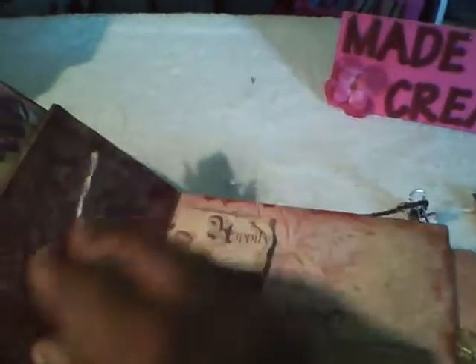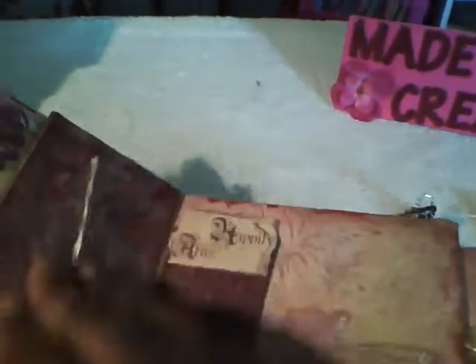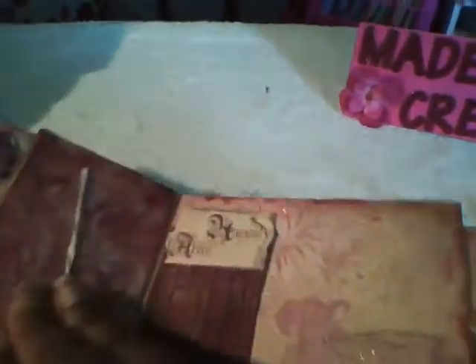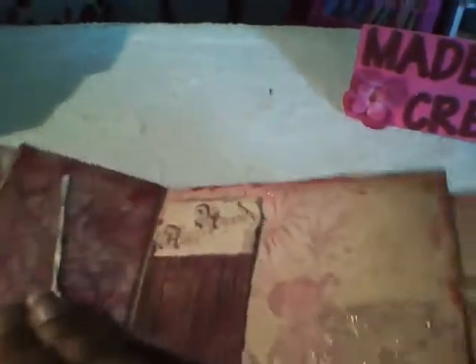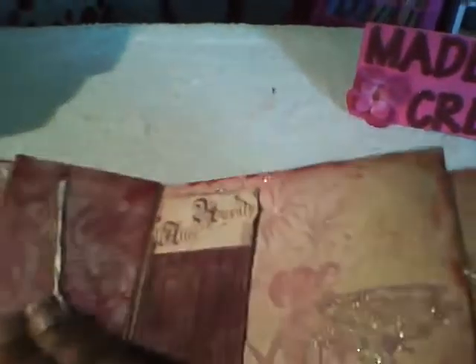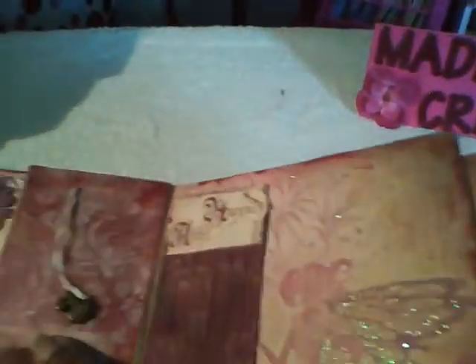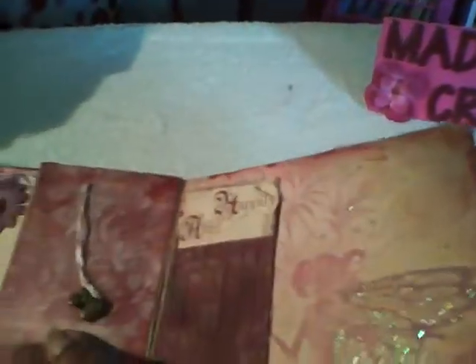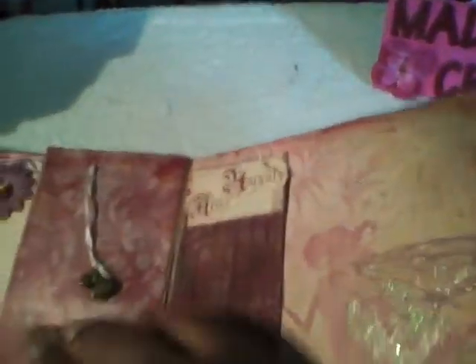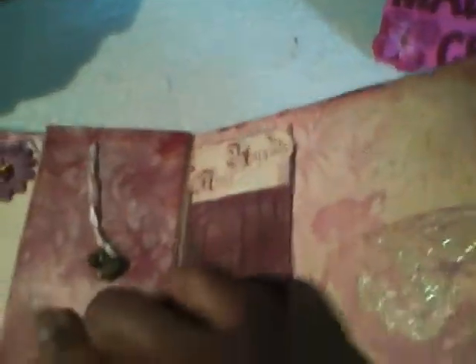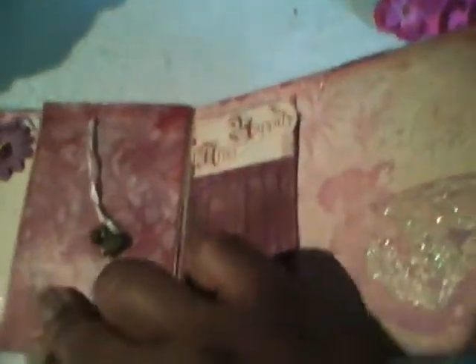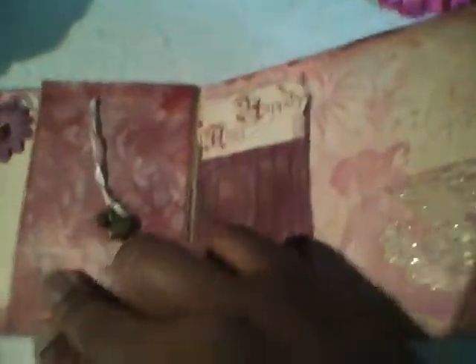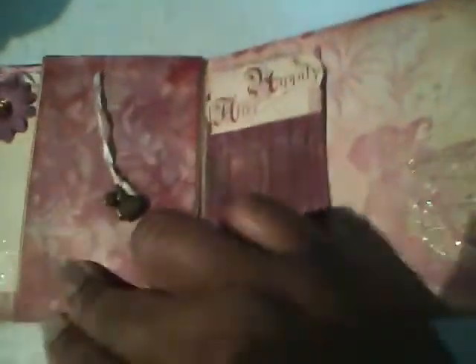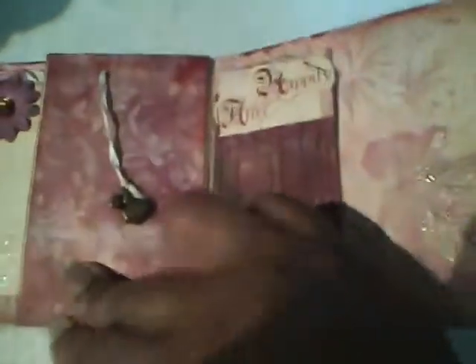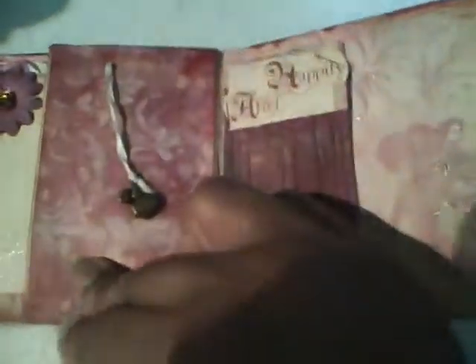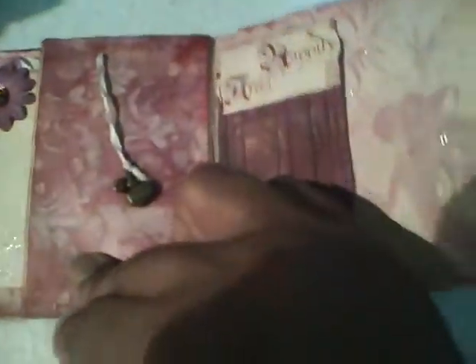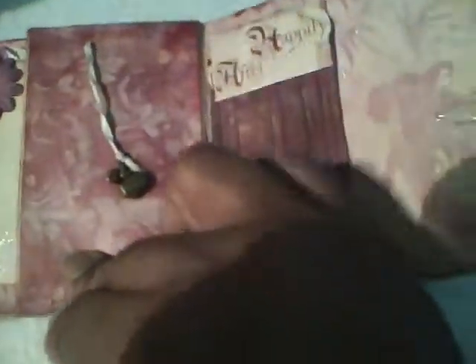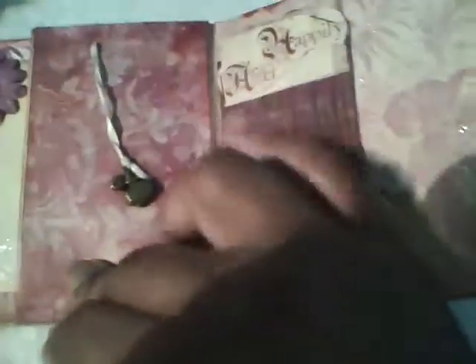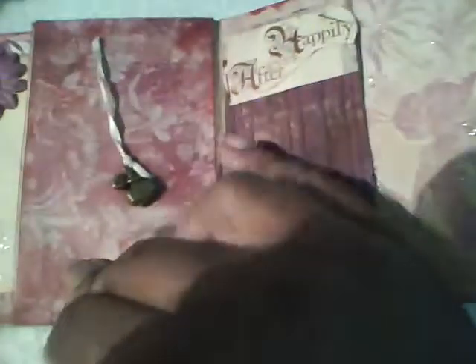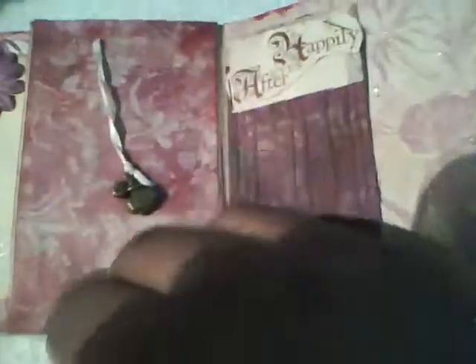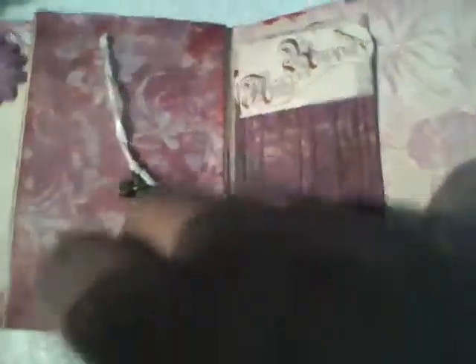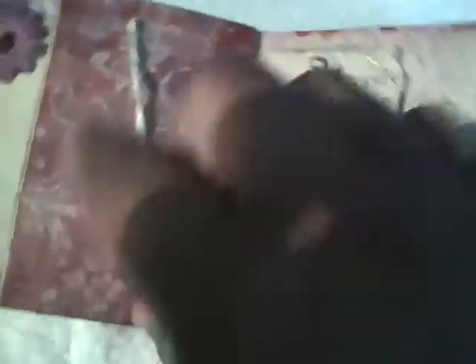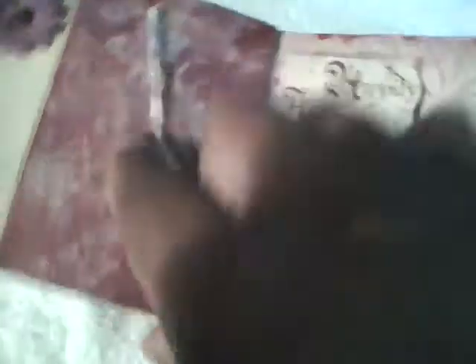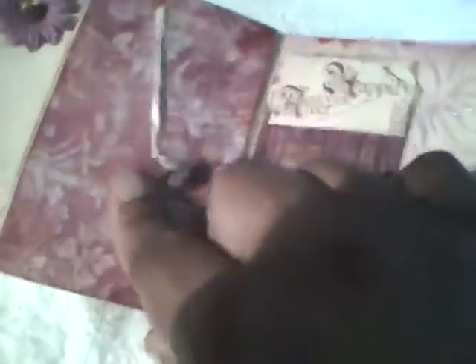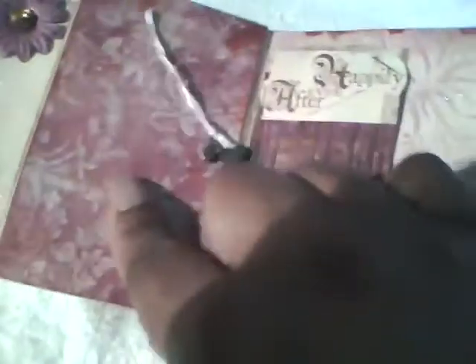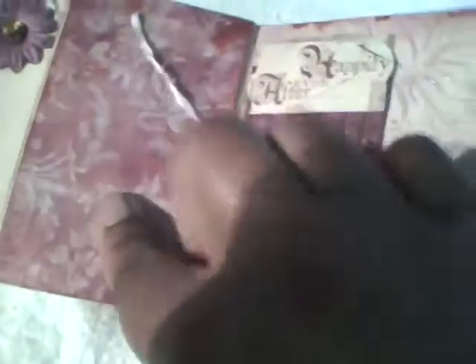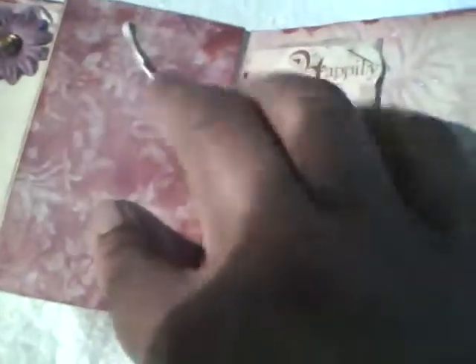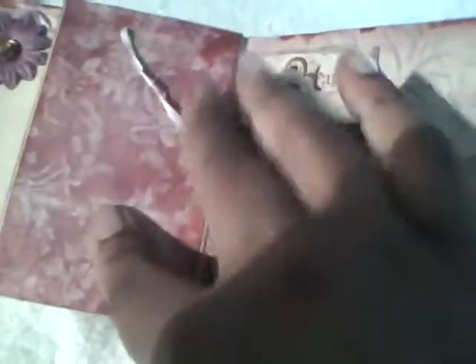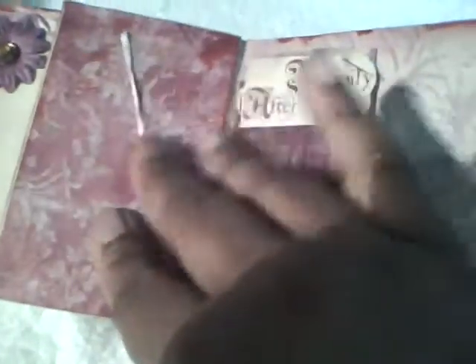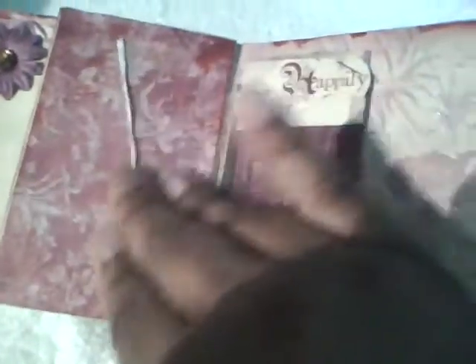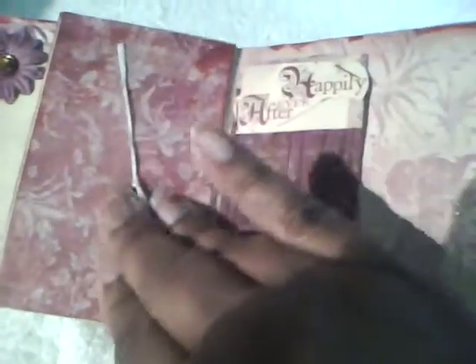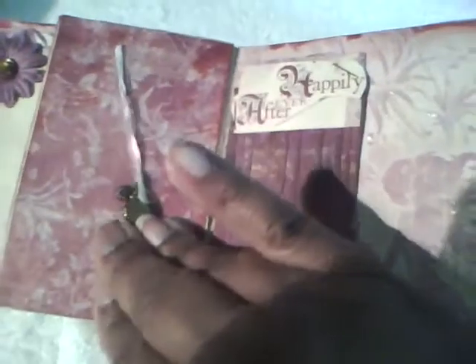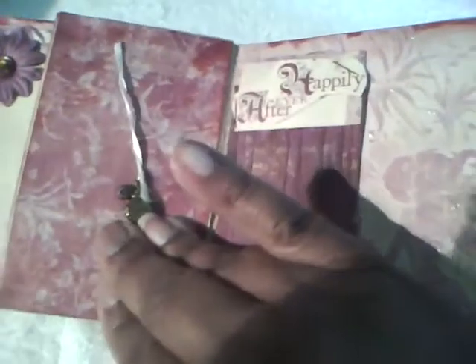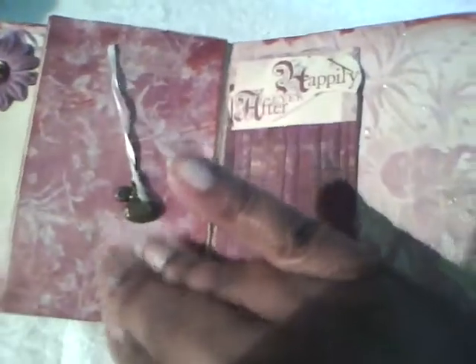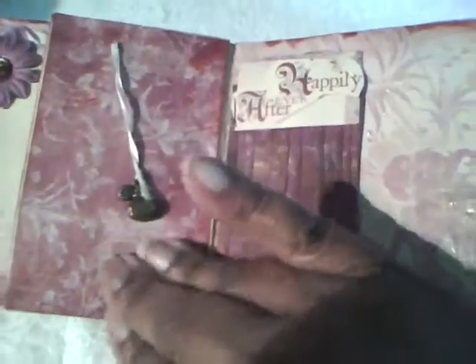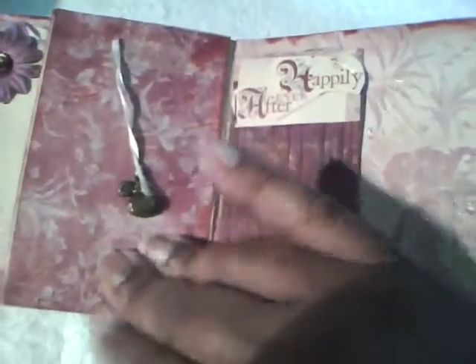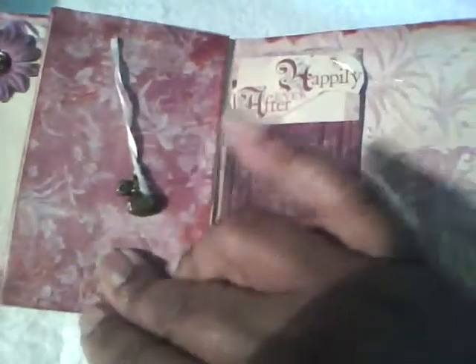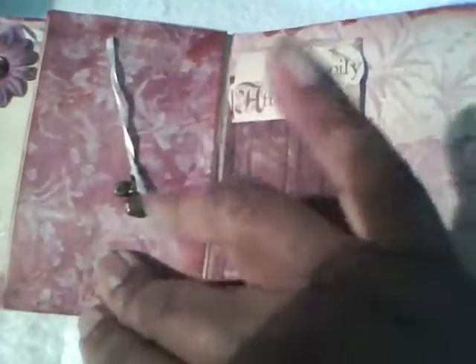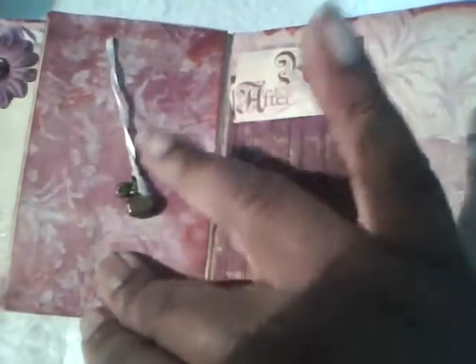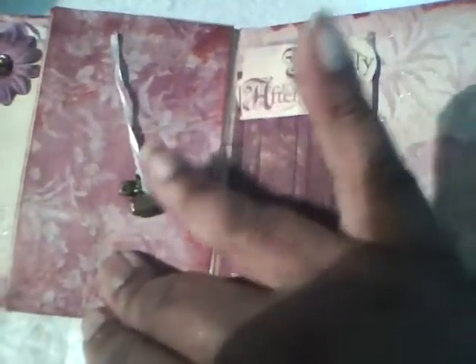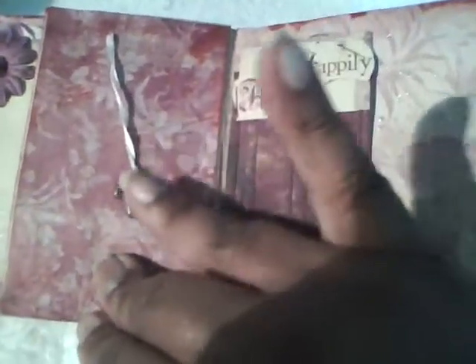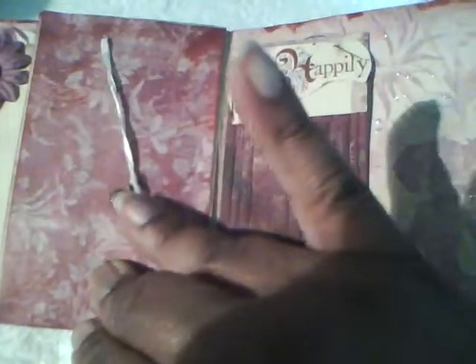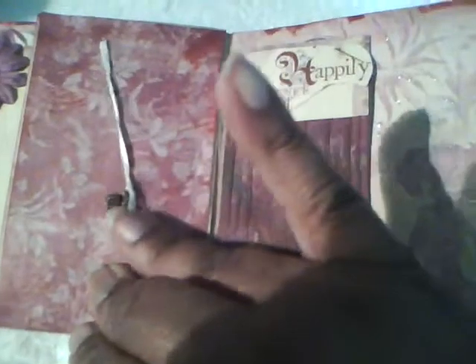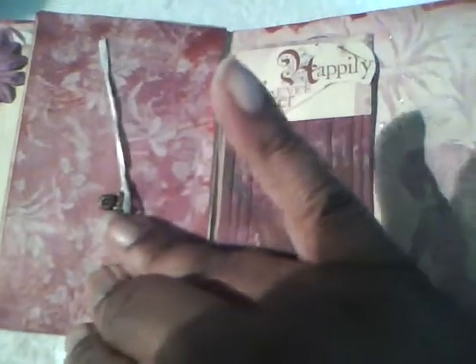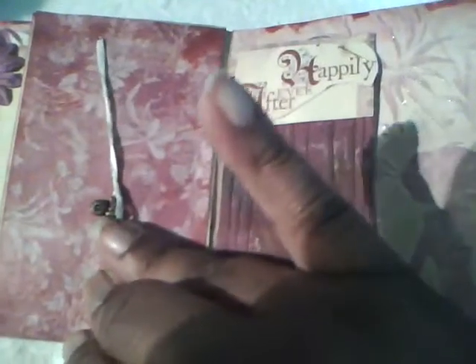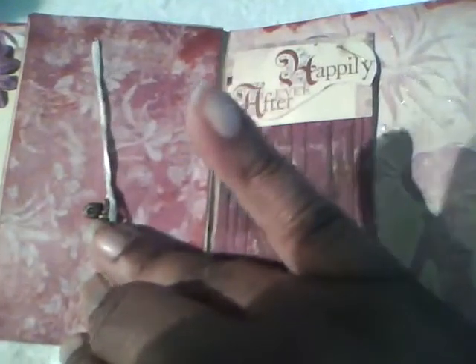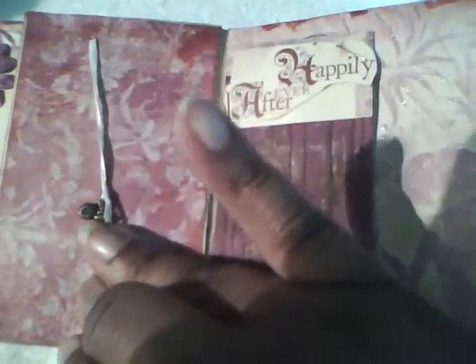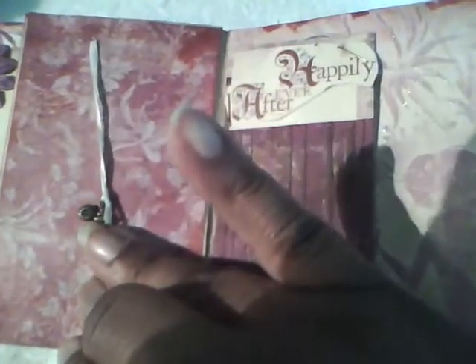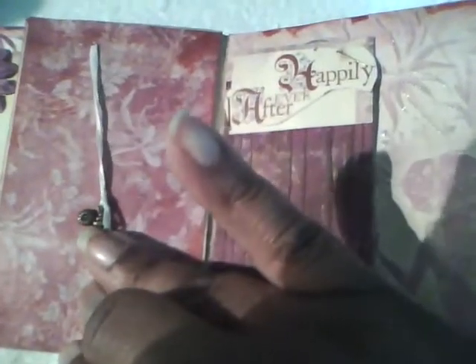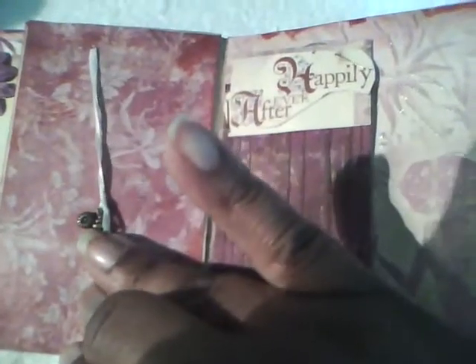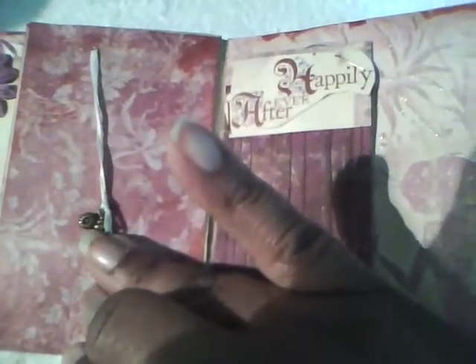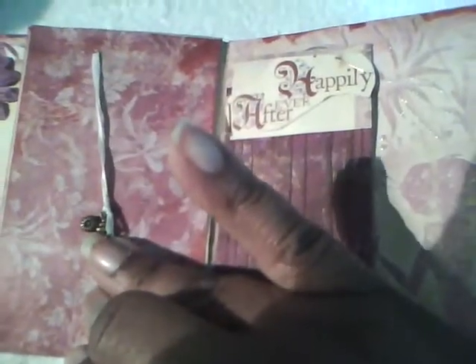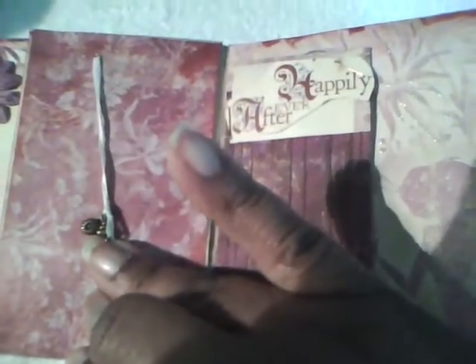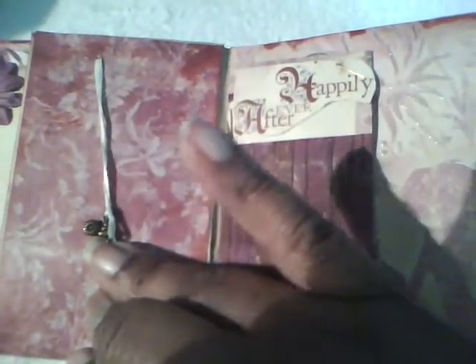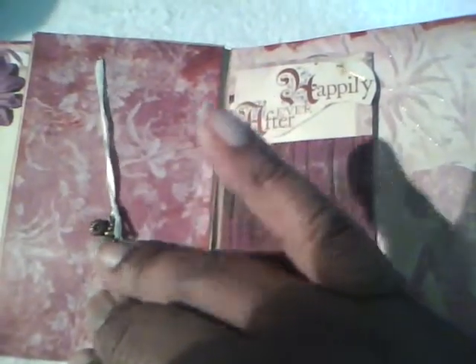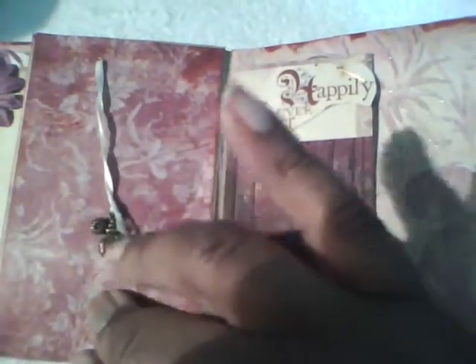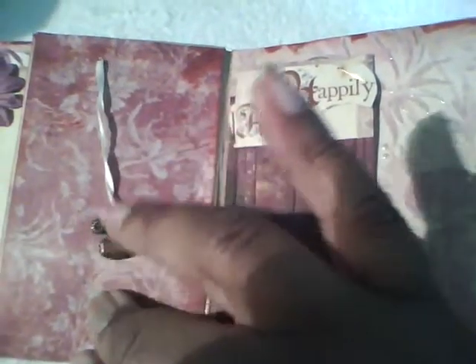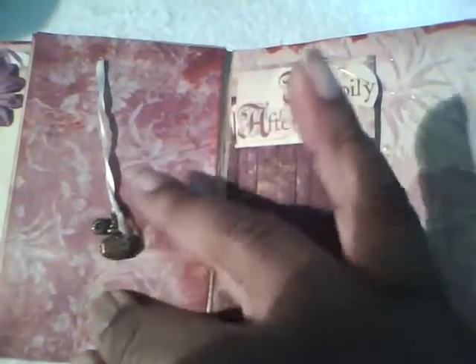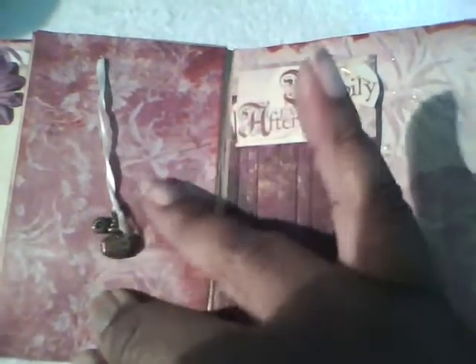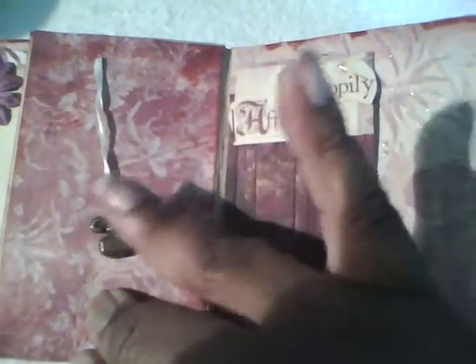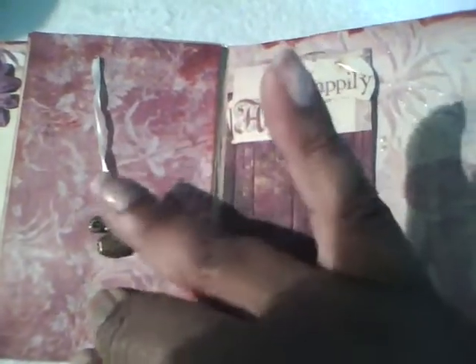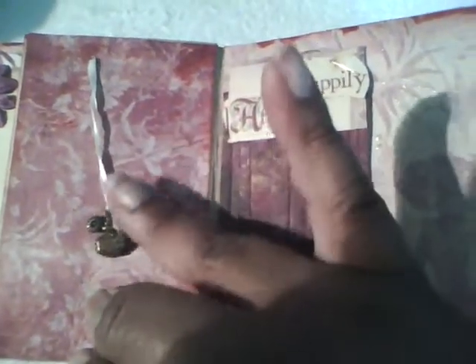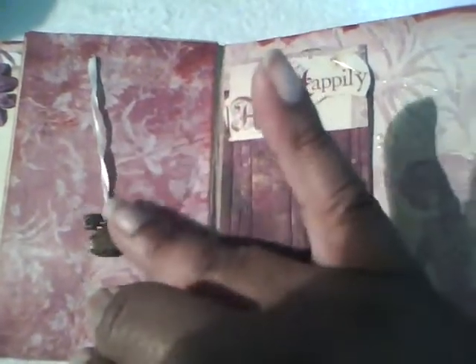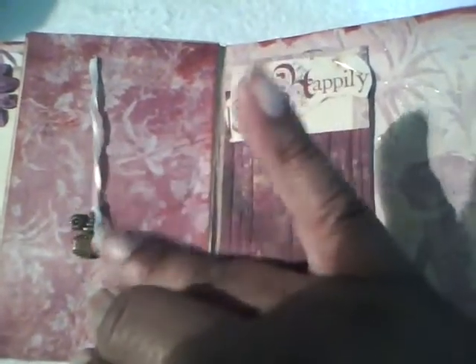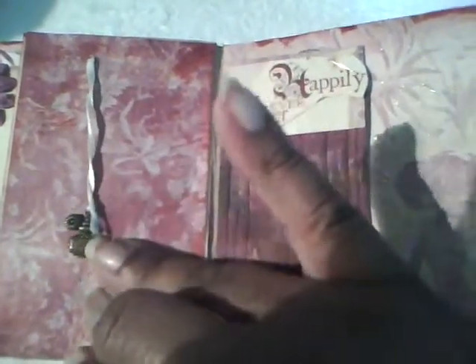And this is just another little charm that I hung from a piece of ribbon.